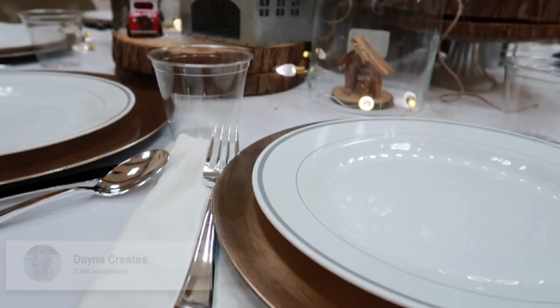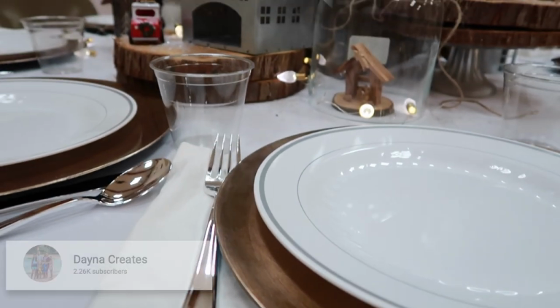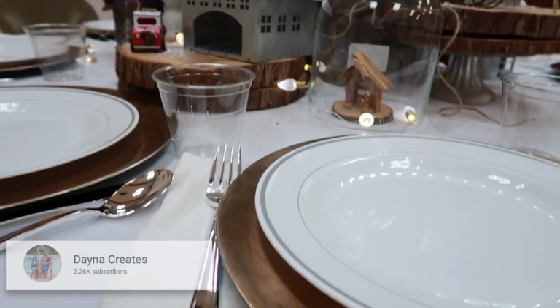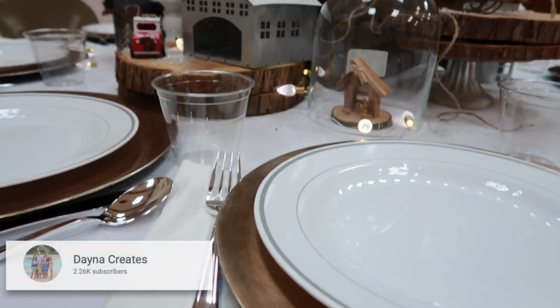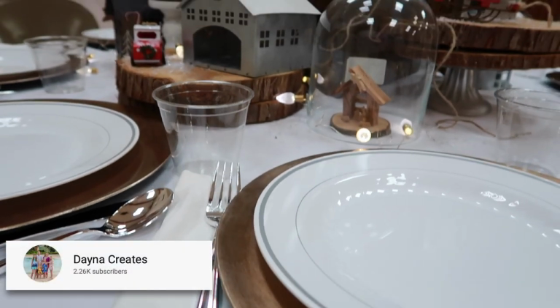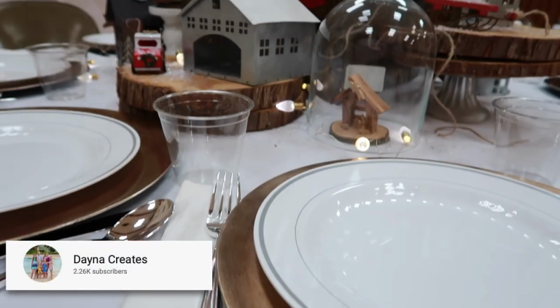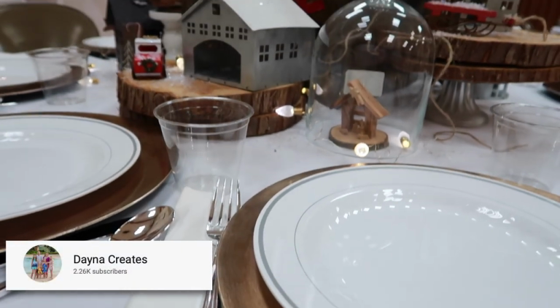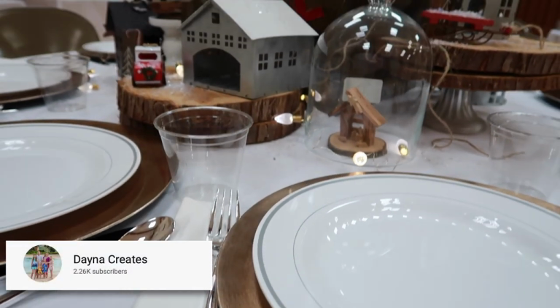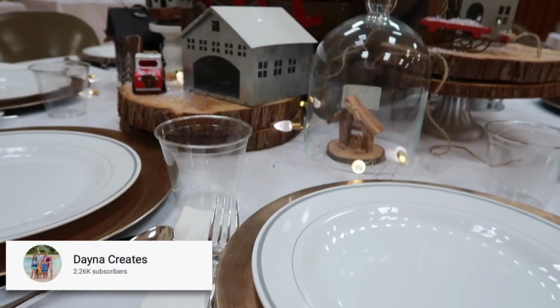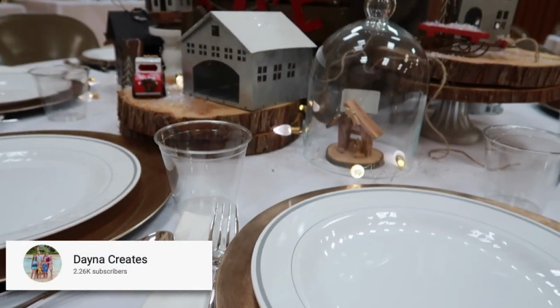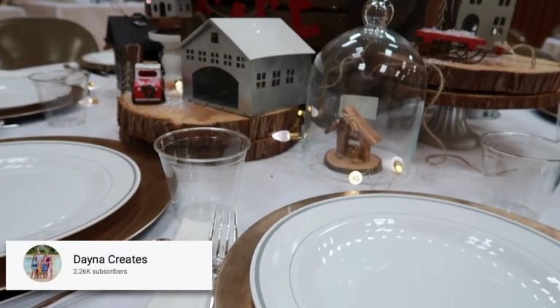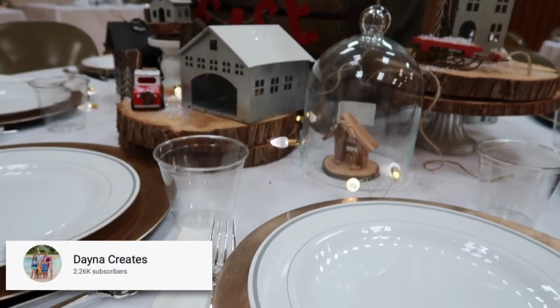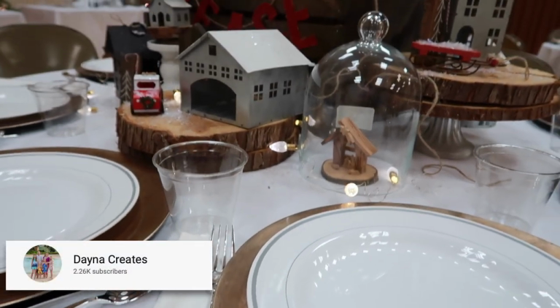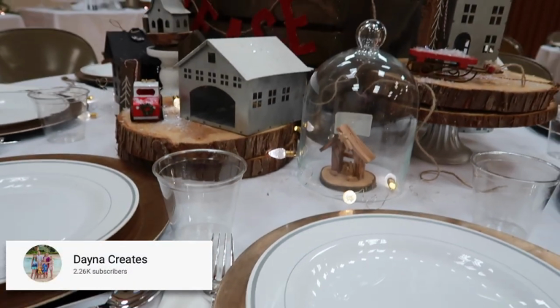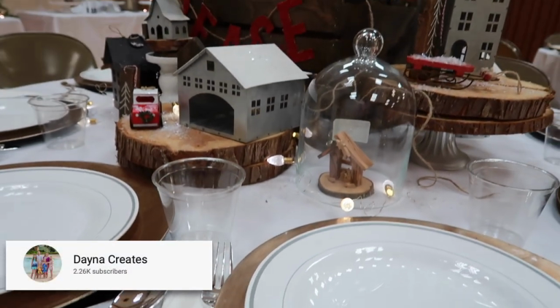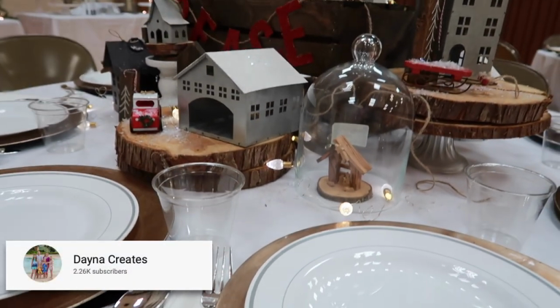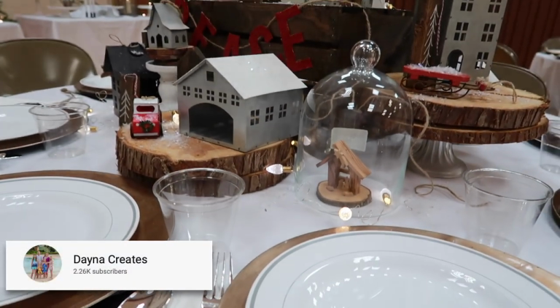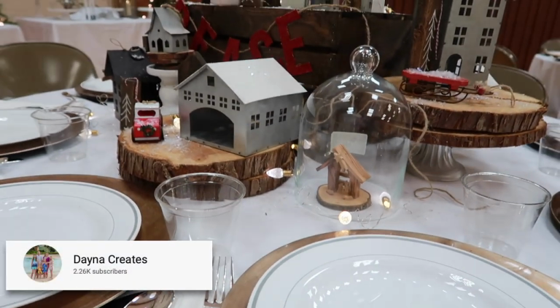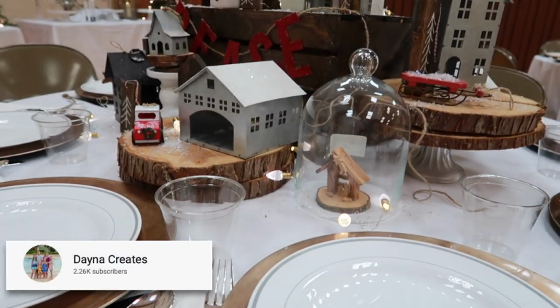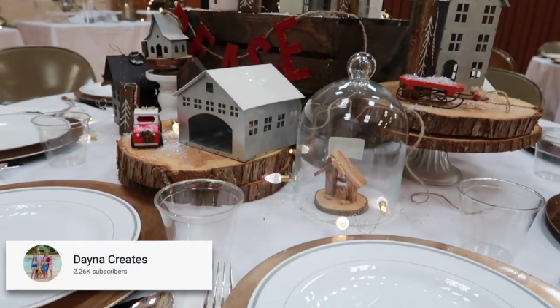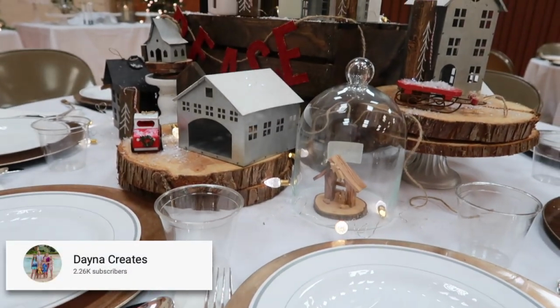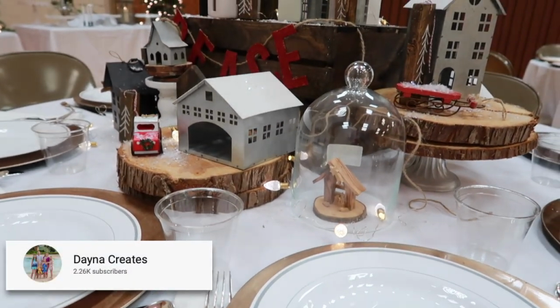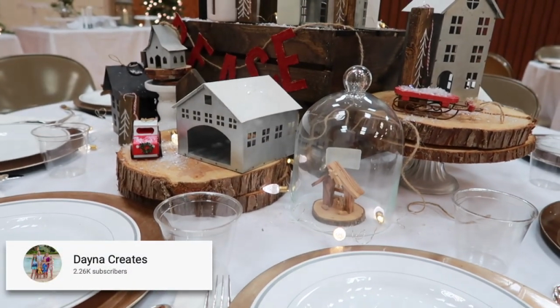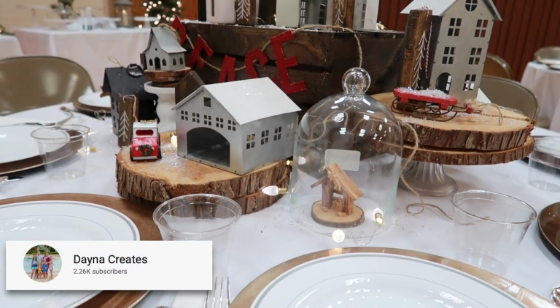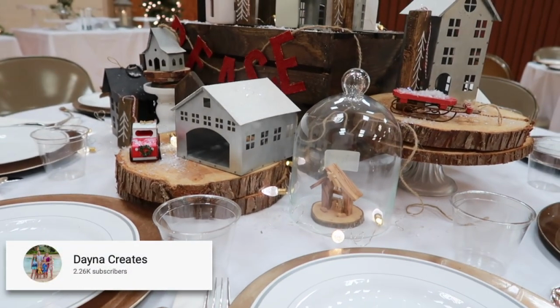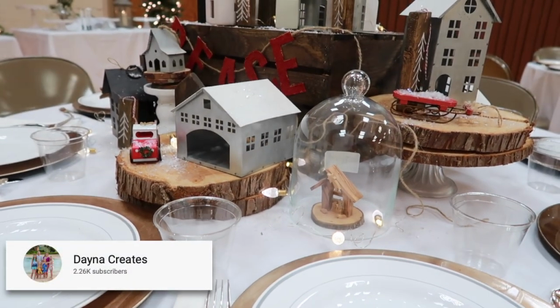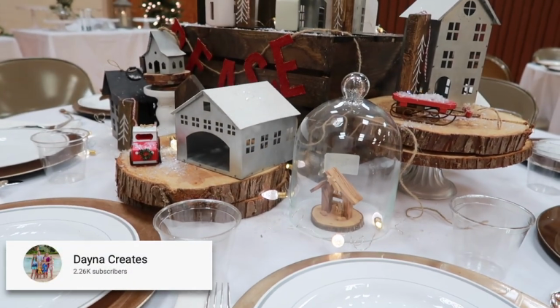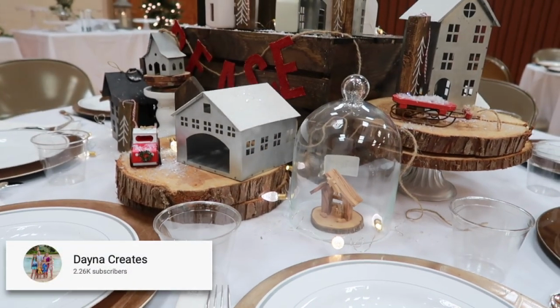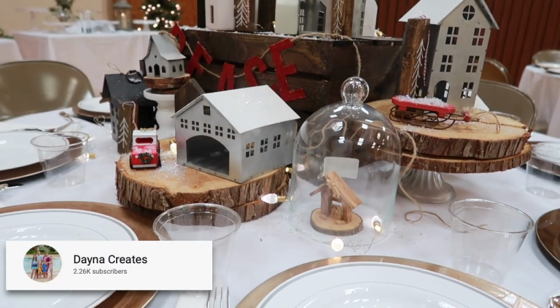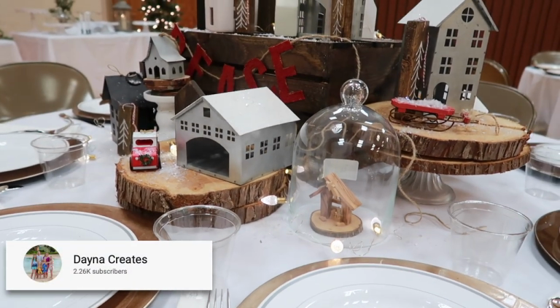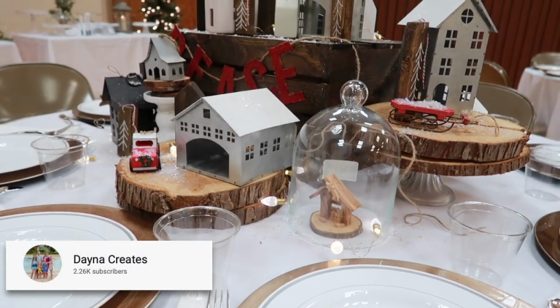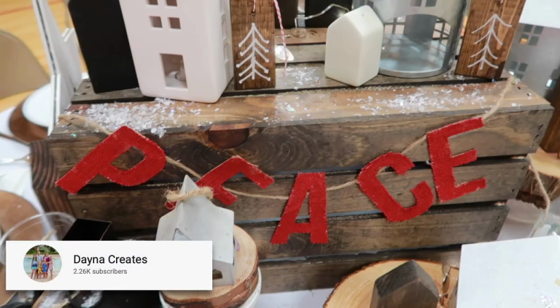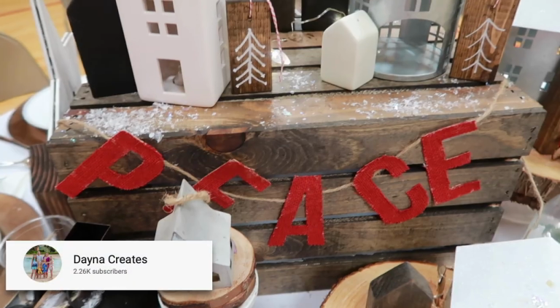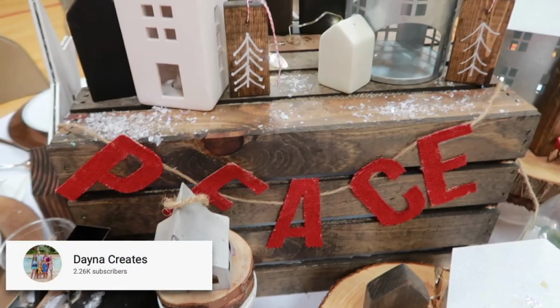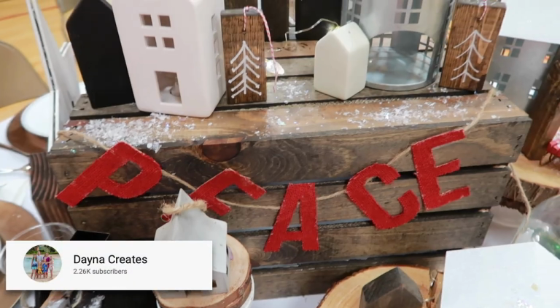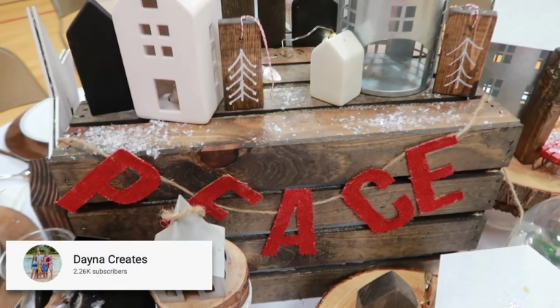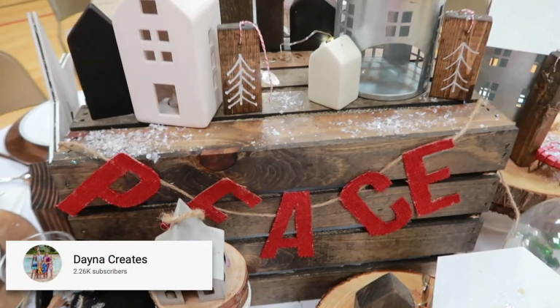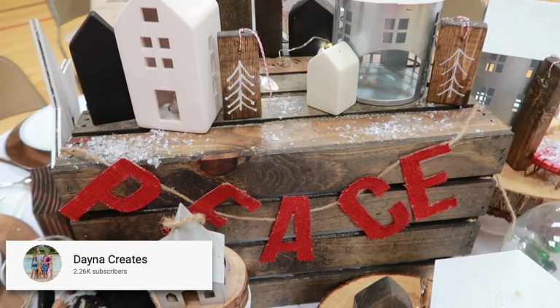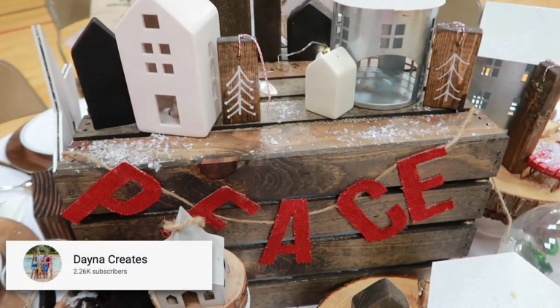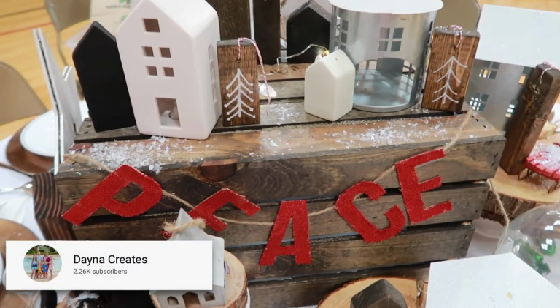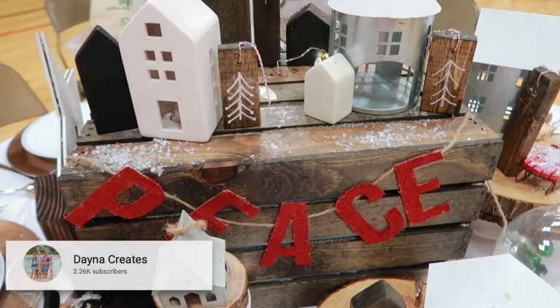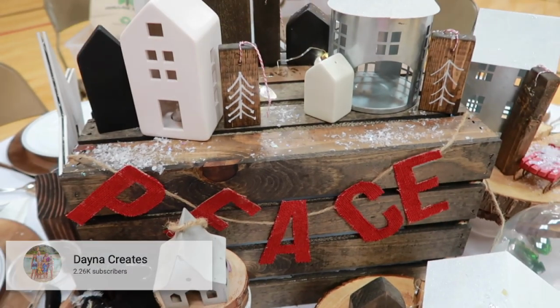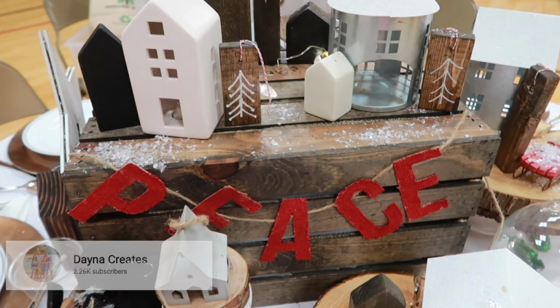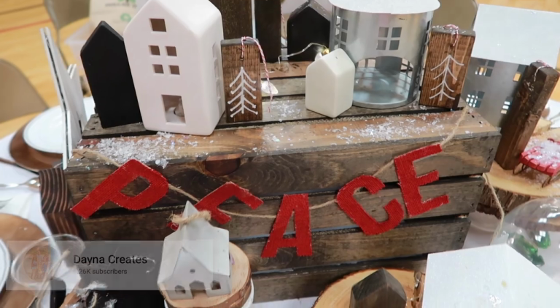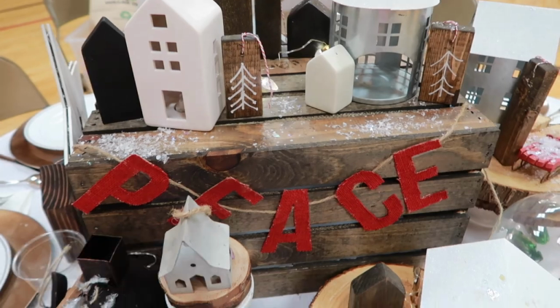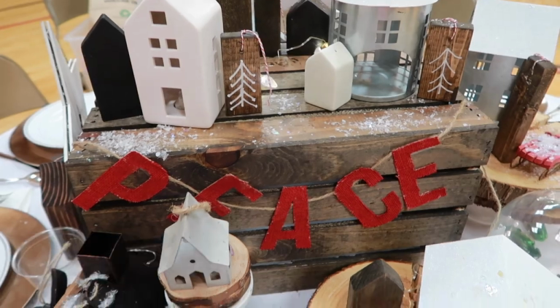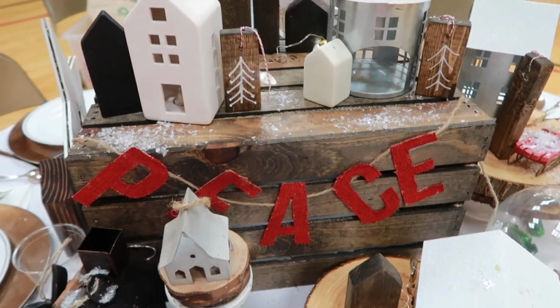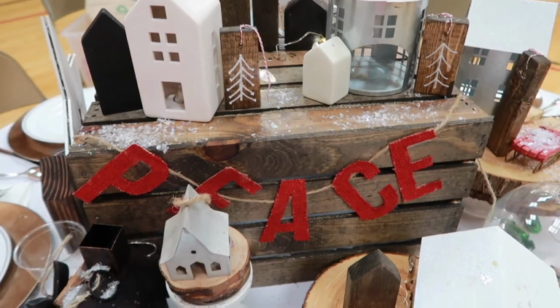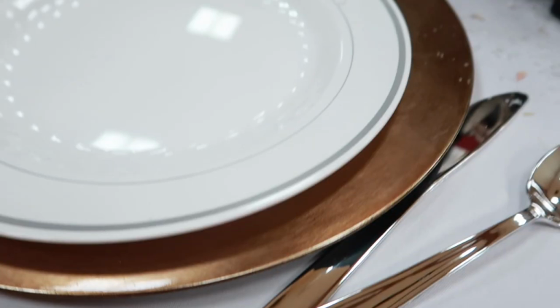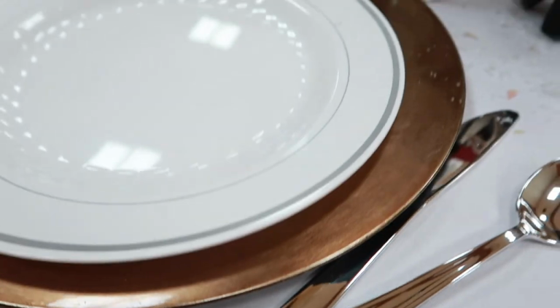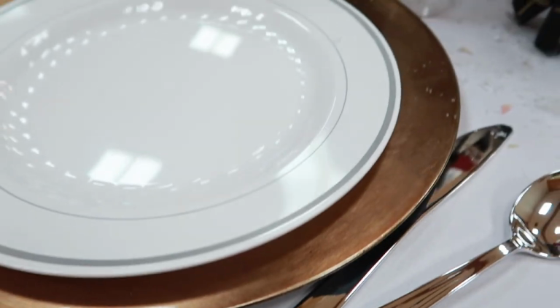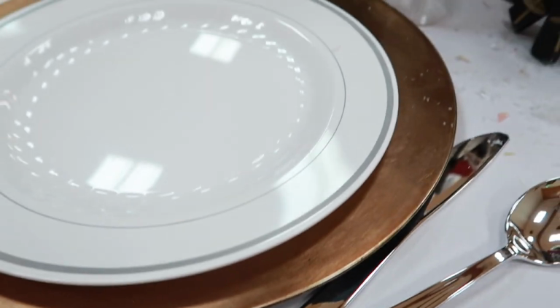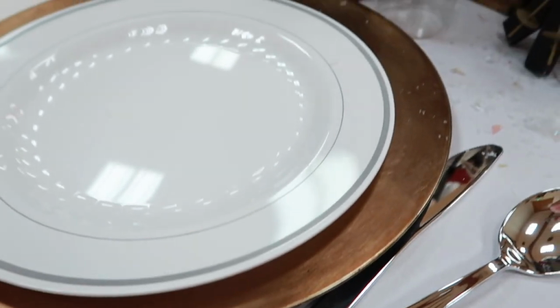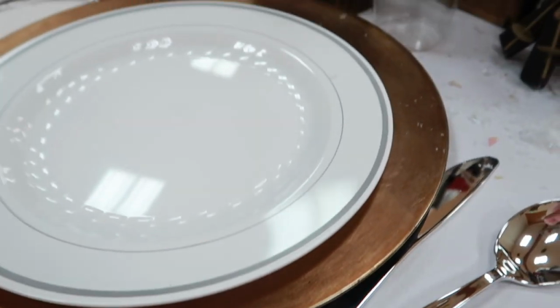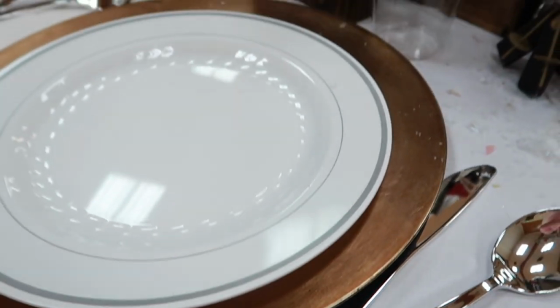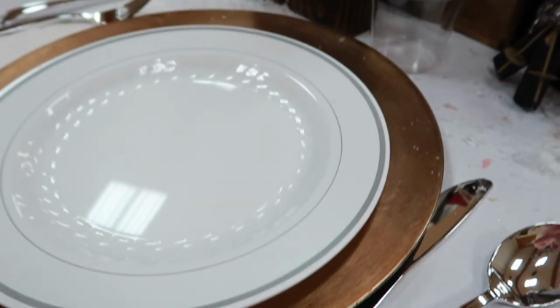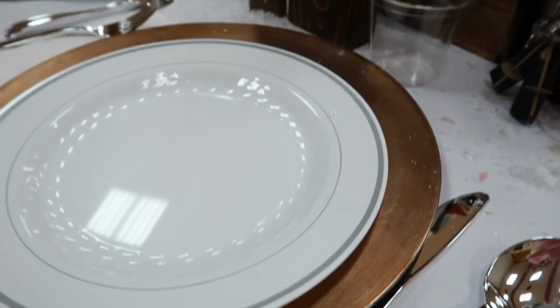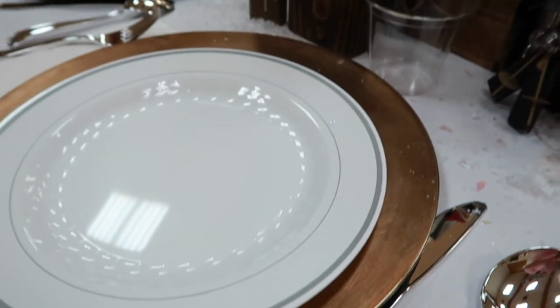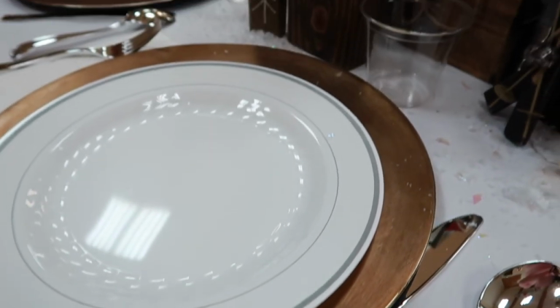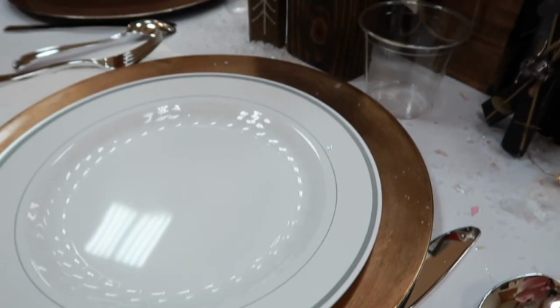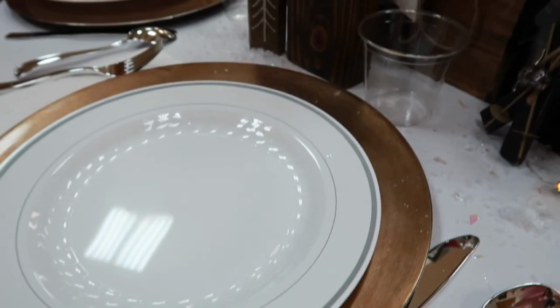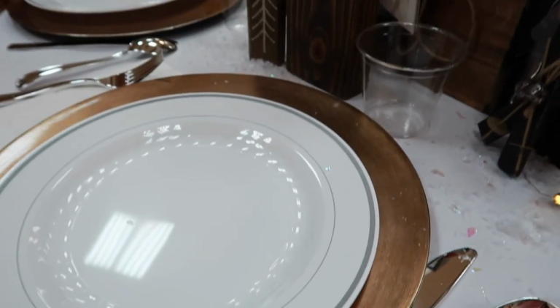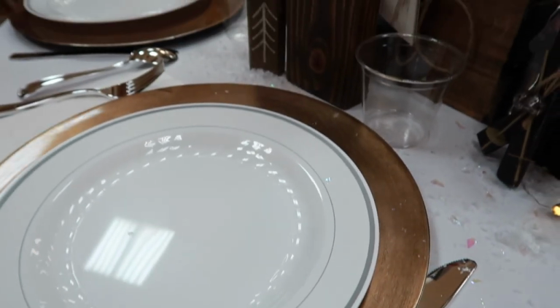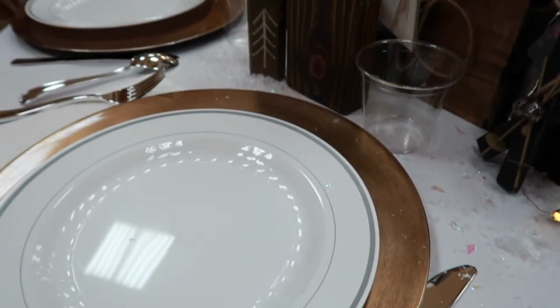Welcome to my channel. This is Dana with Dana Creates. Today I'm going to take you through the process of creating a holiday tablescape.